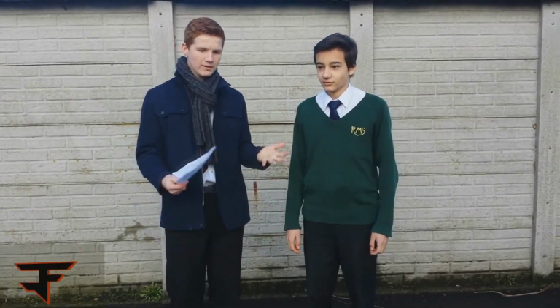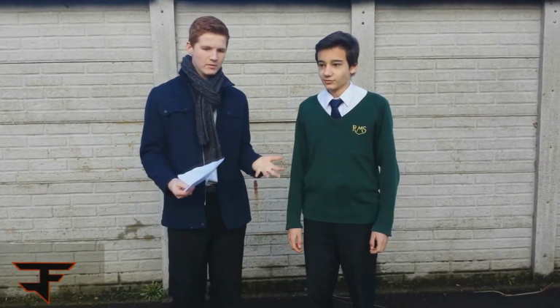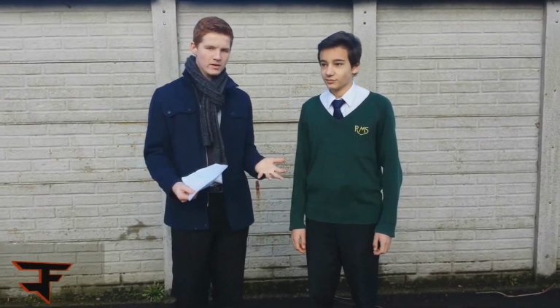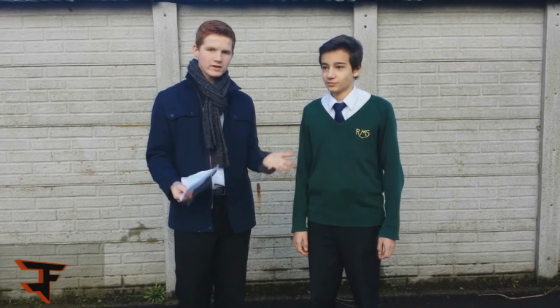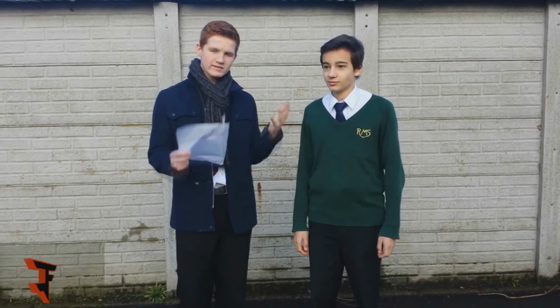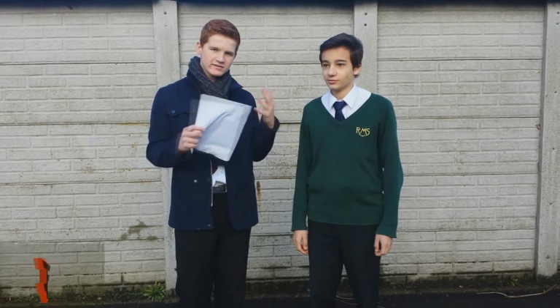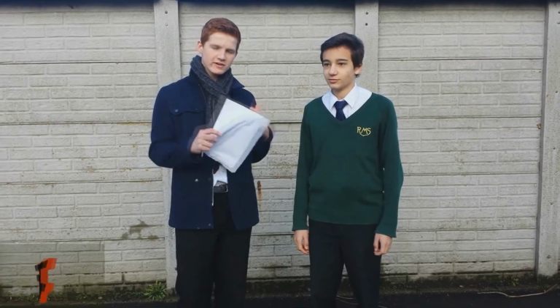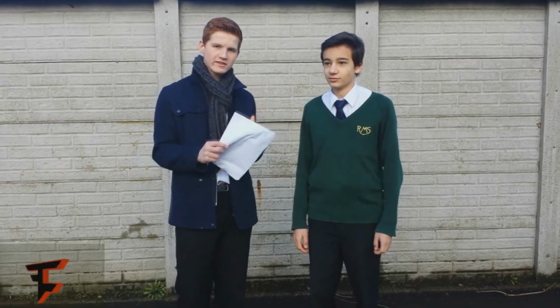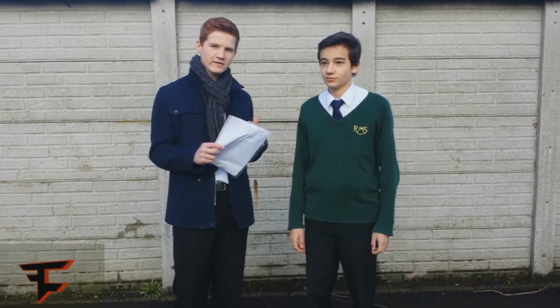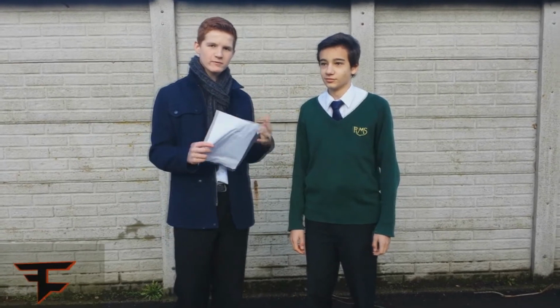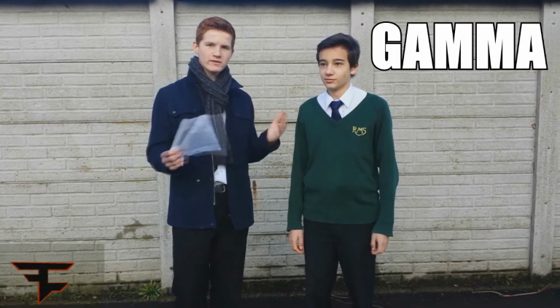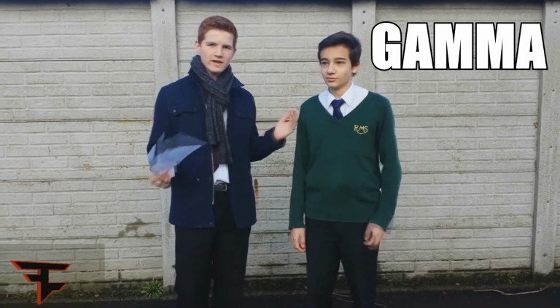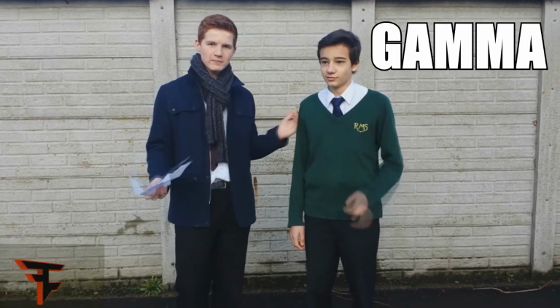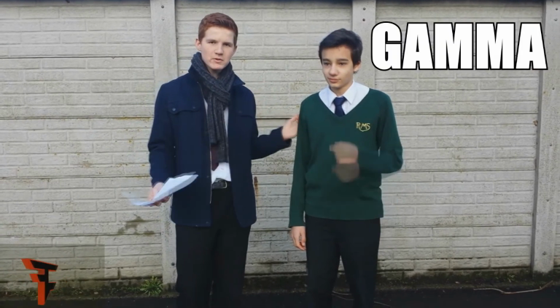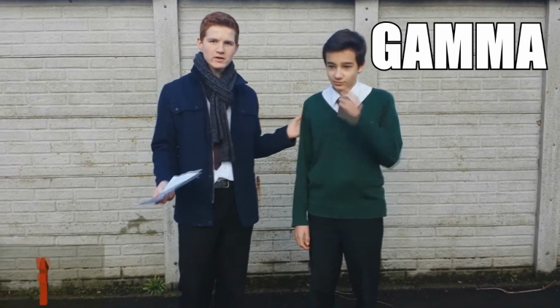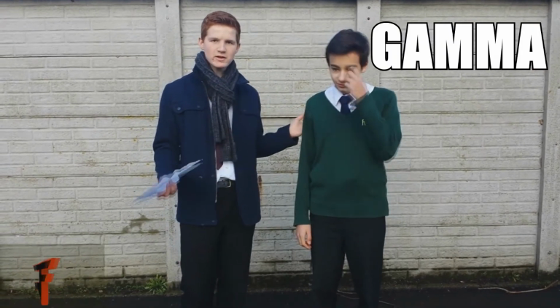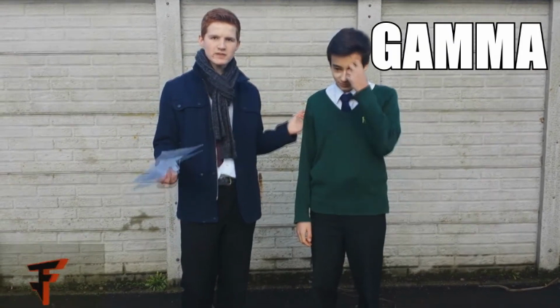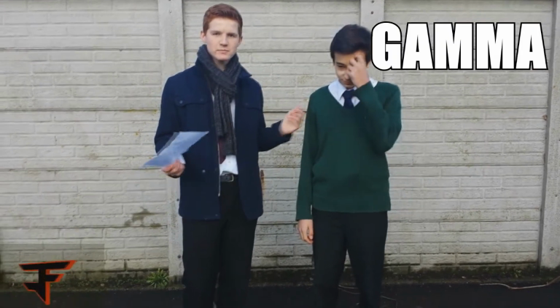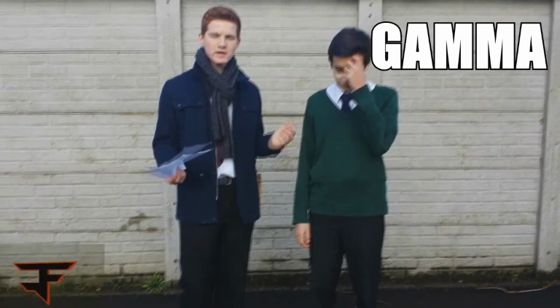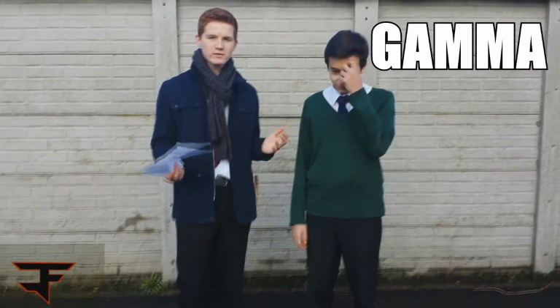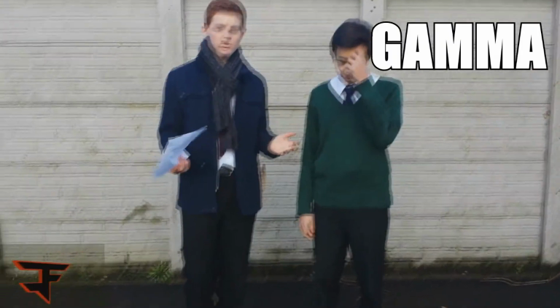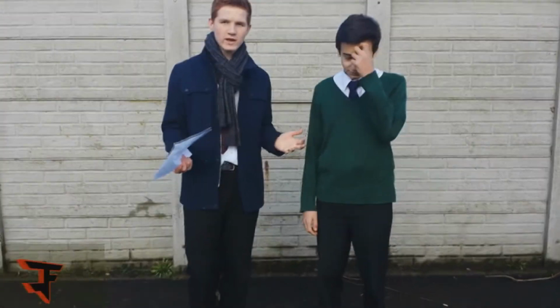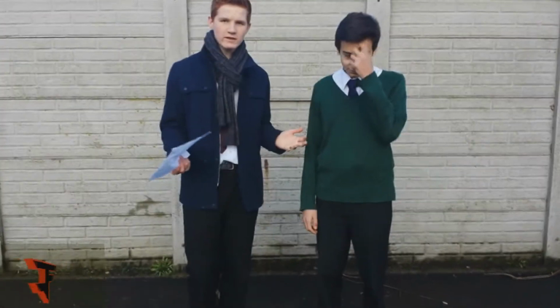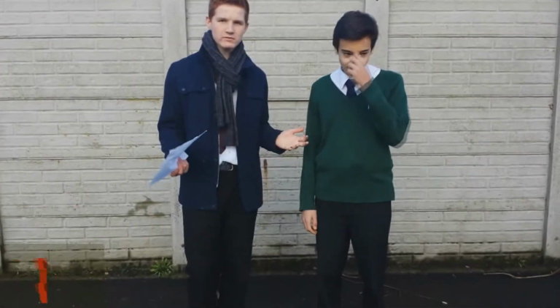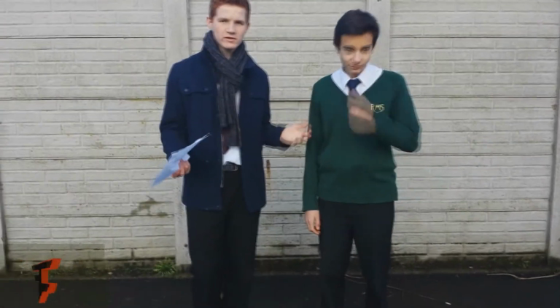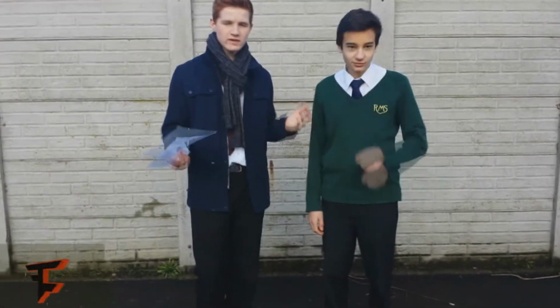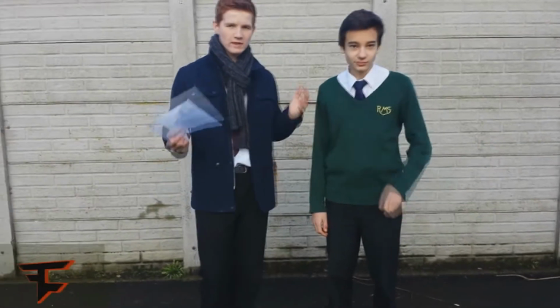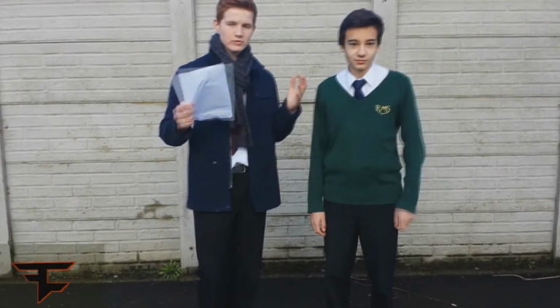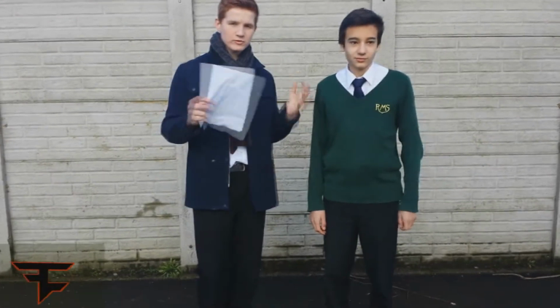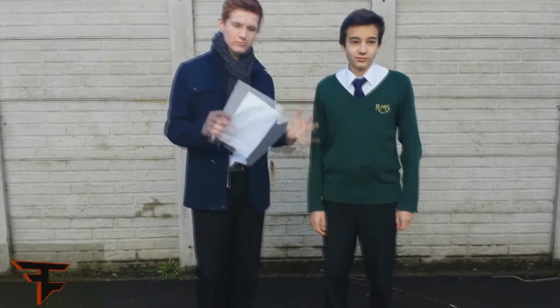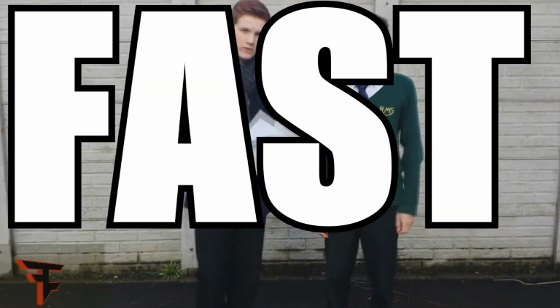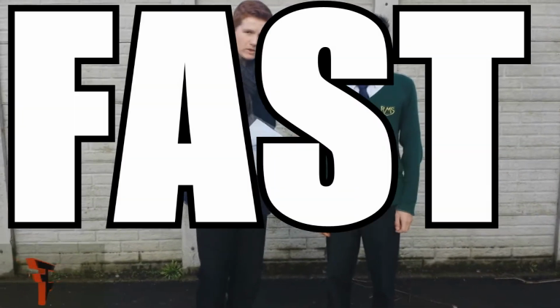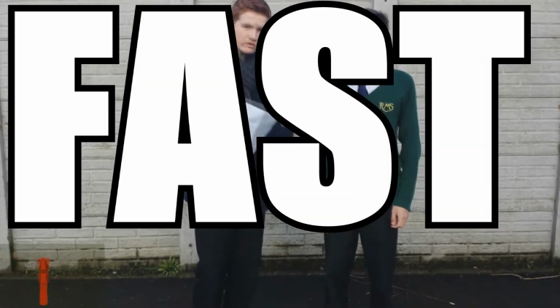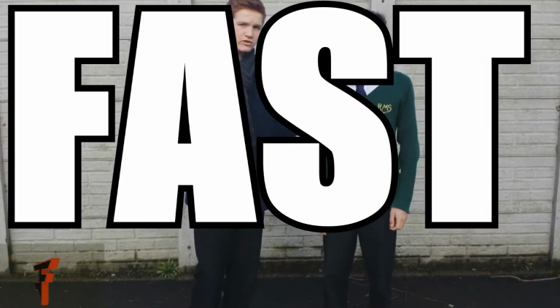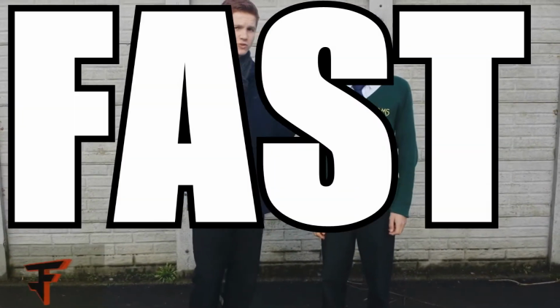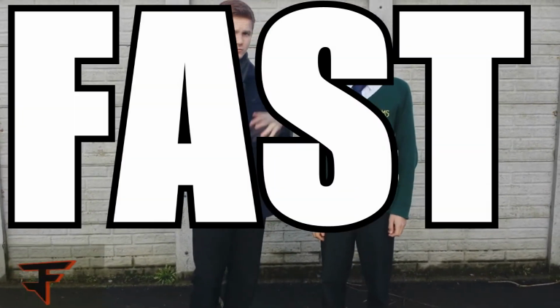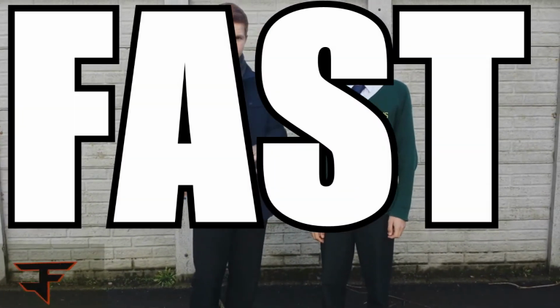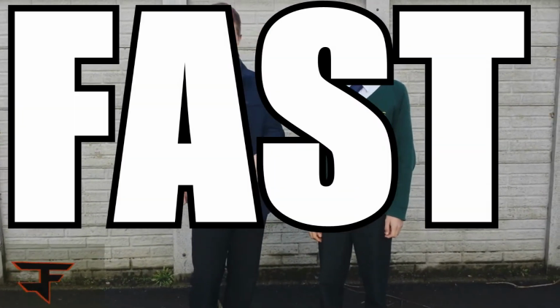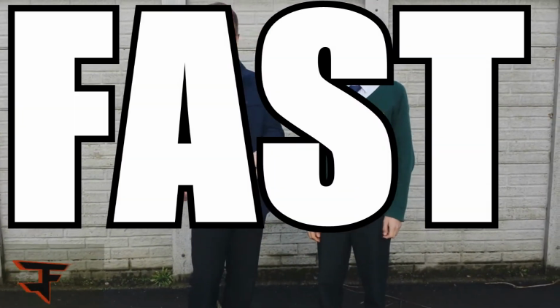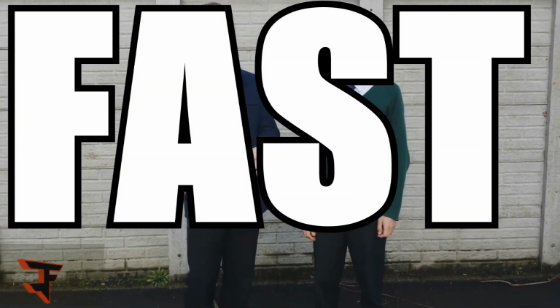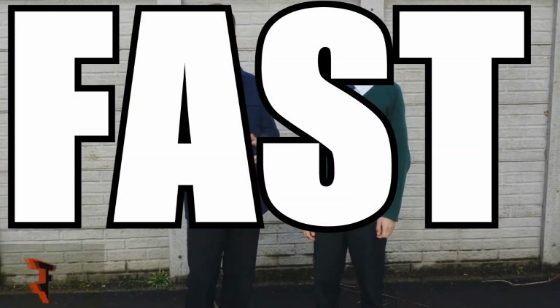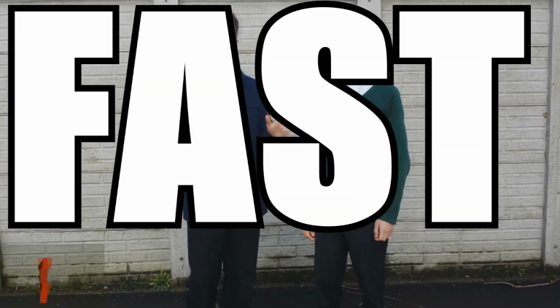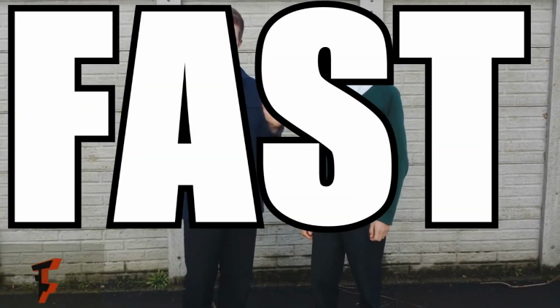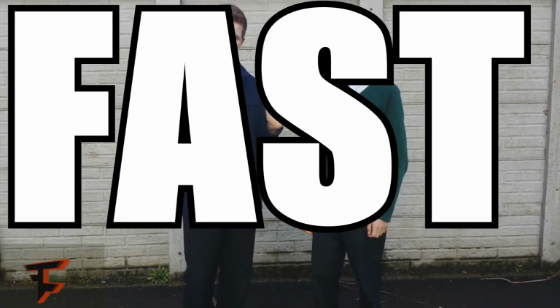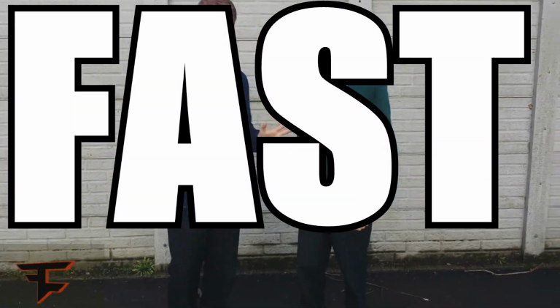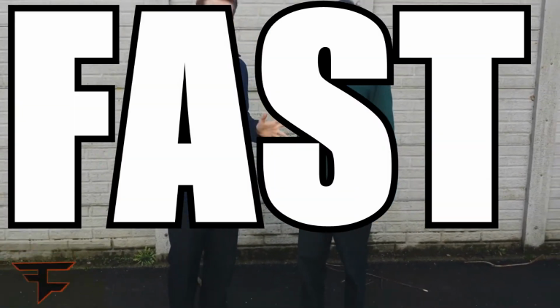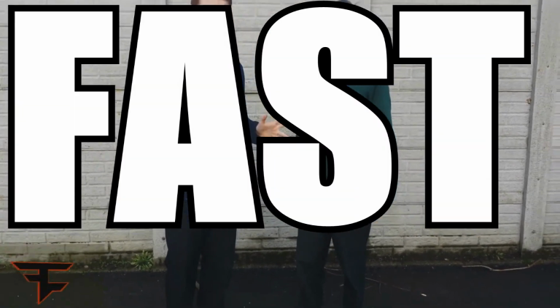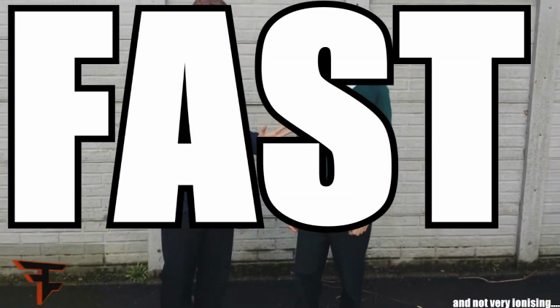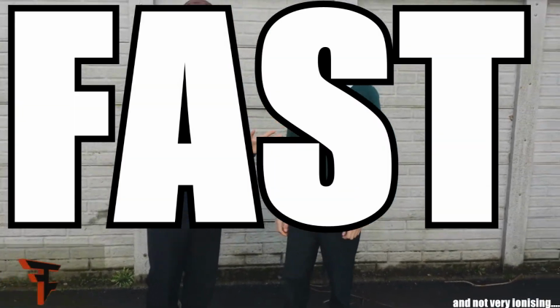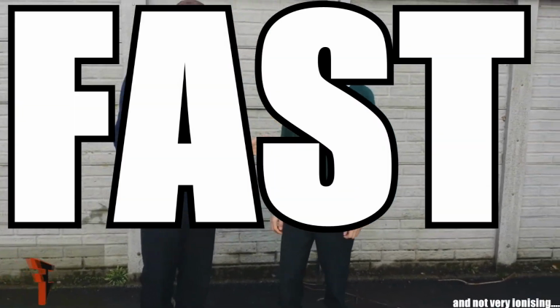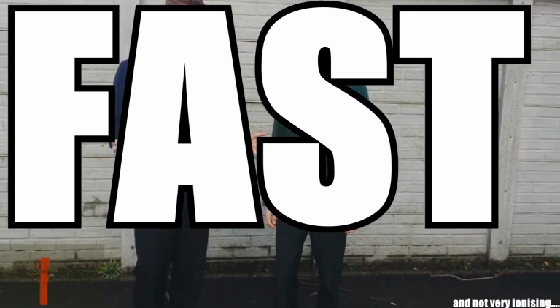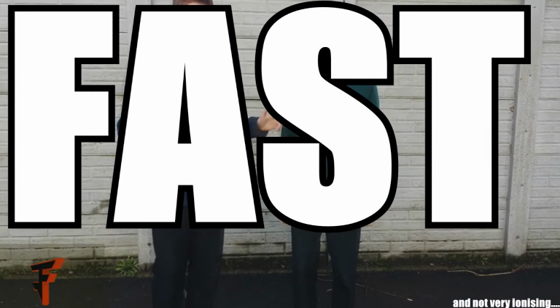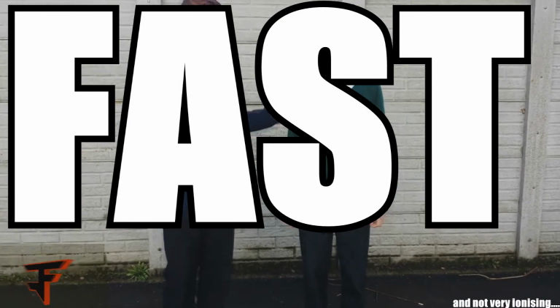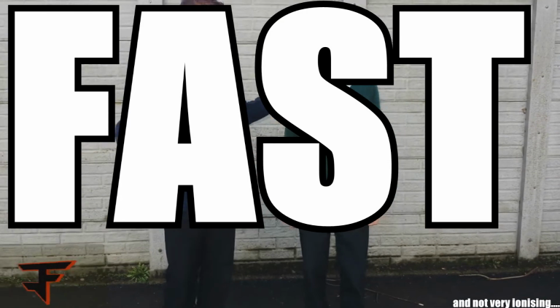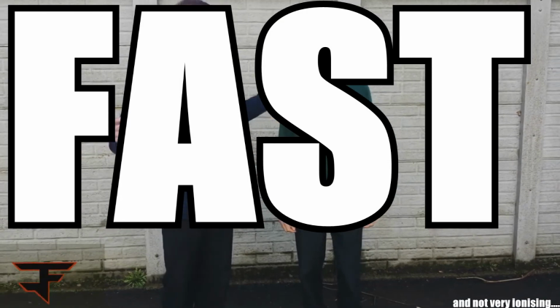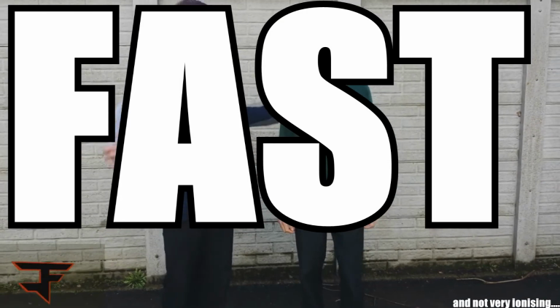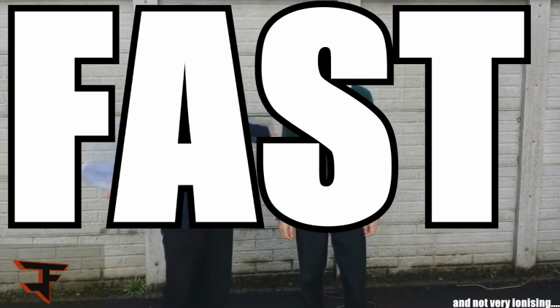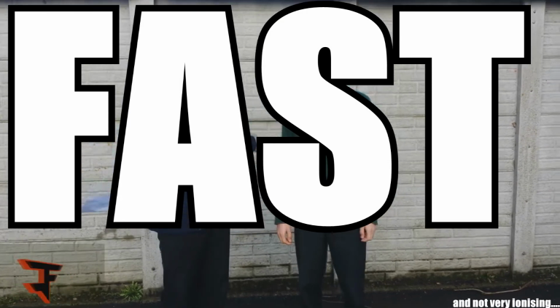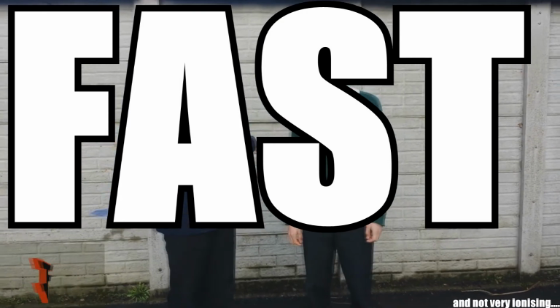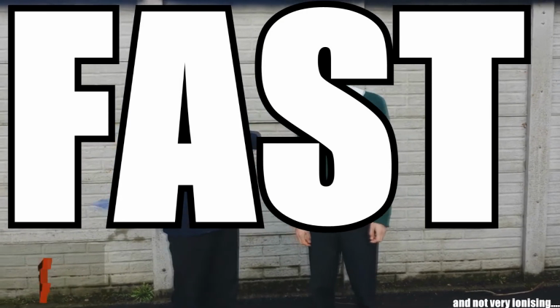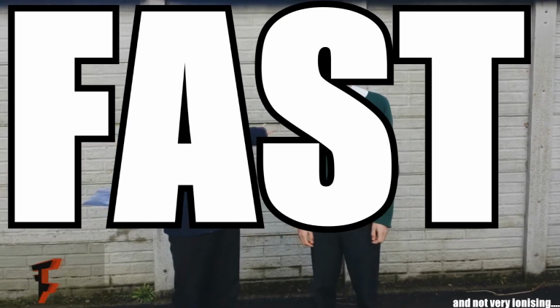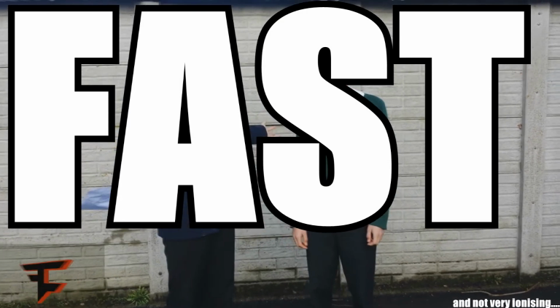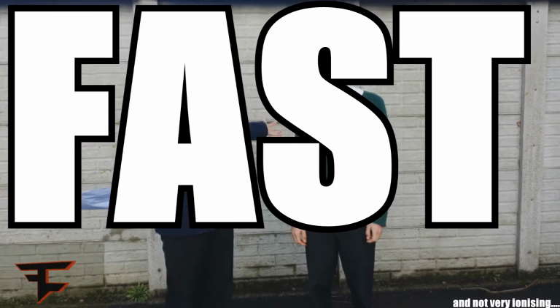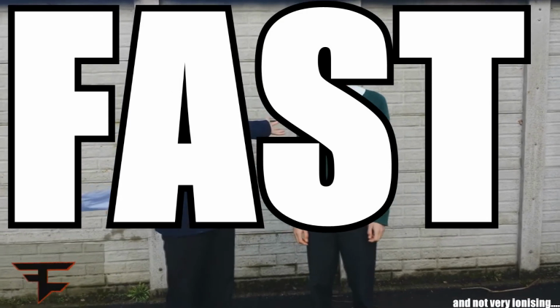Gamma is slightly different. Gamma is made of waves. Gamma is fast, not very ionising, and has to be stopped by lead. We haven't got any lead.